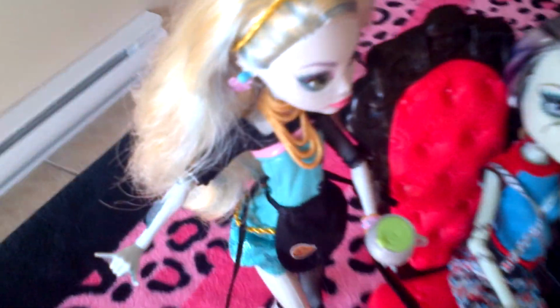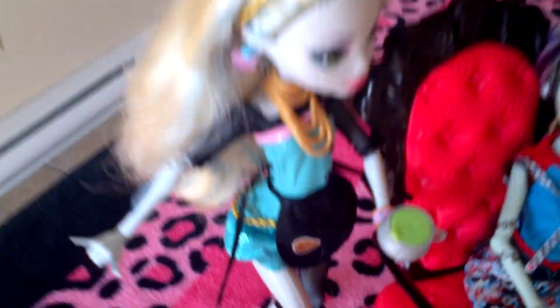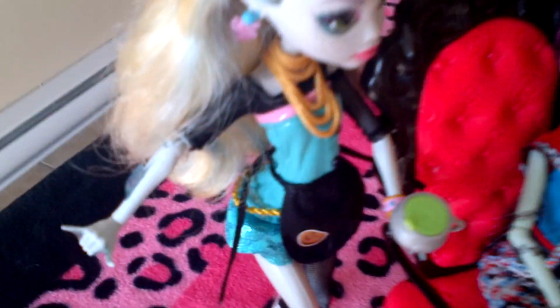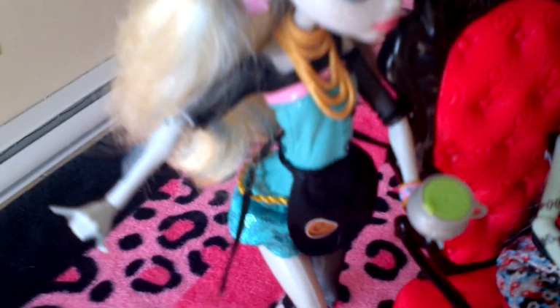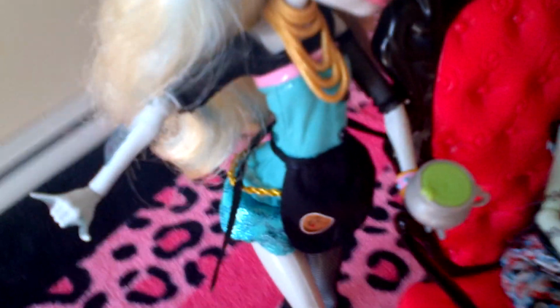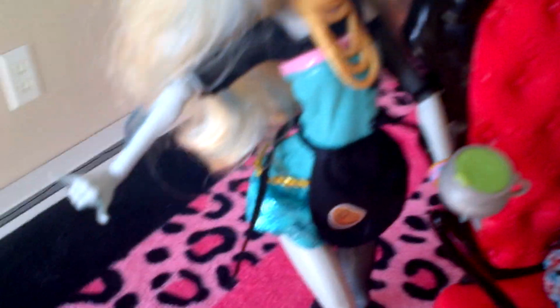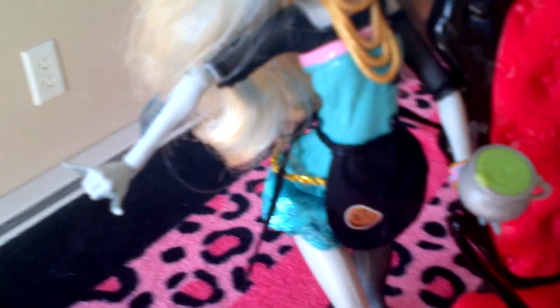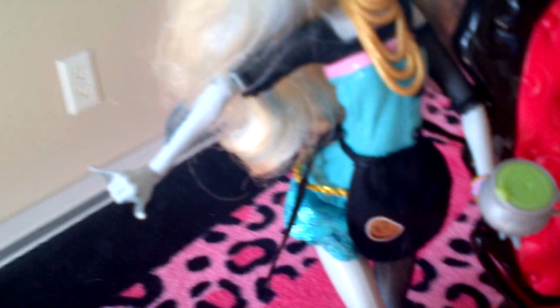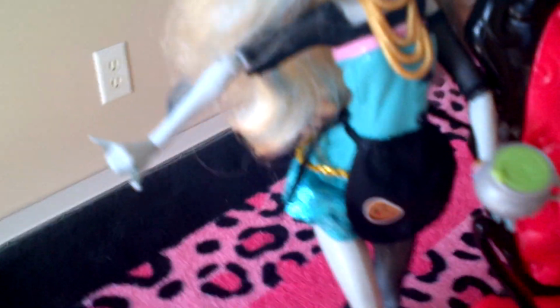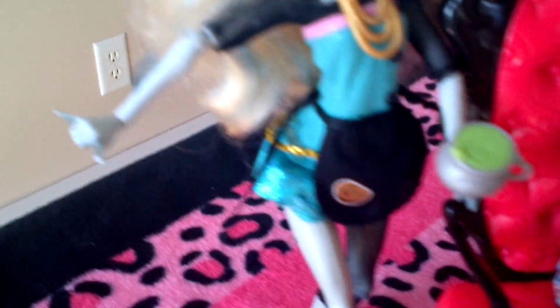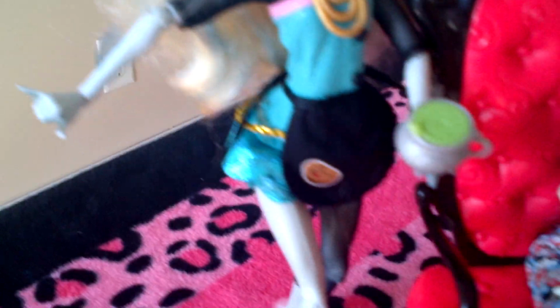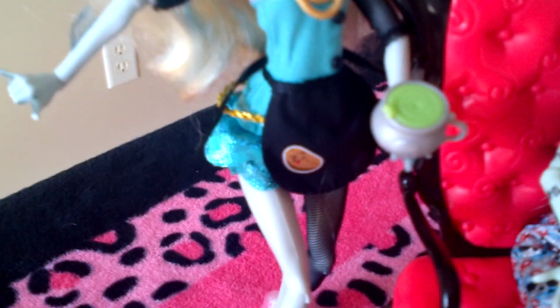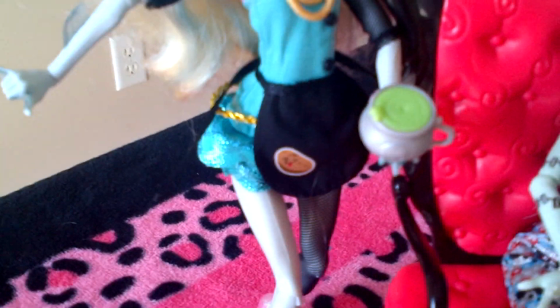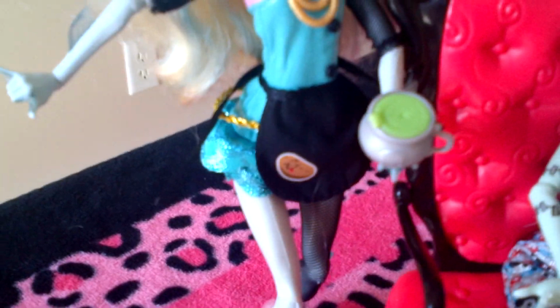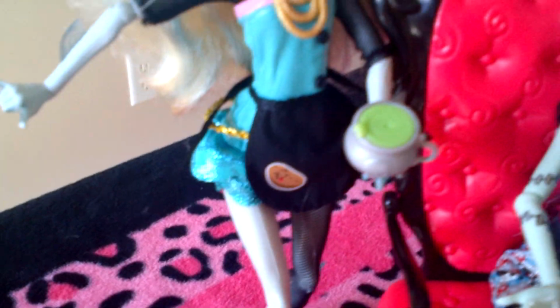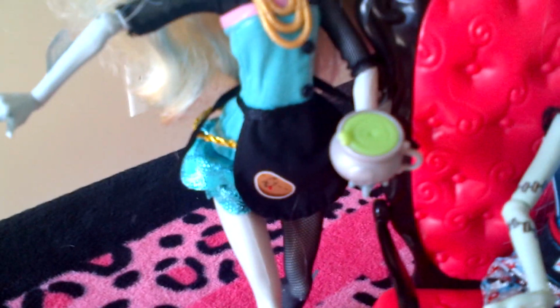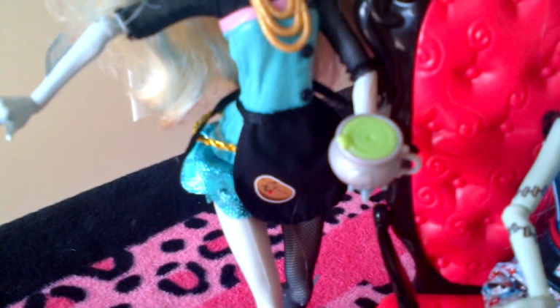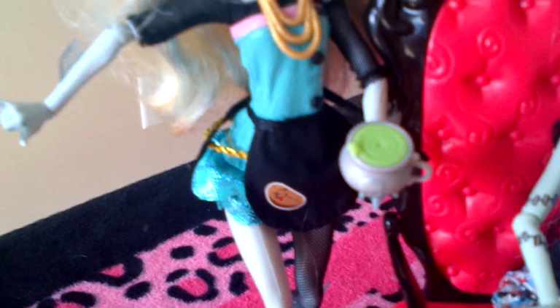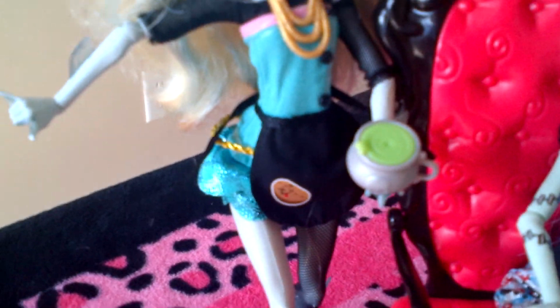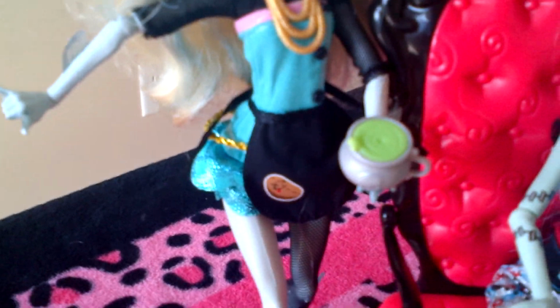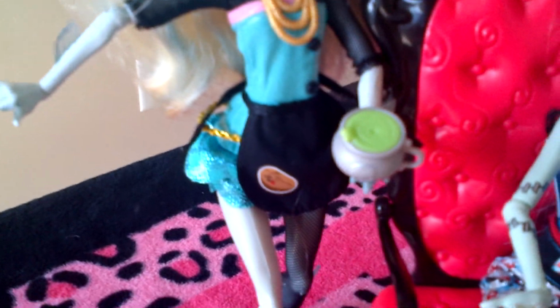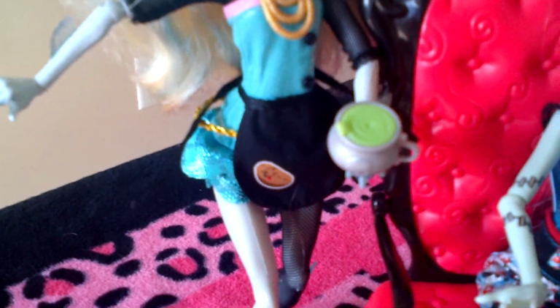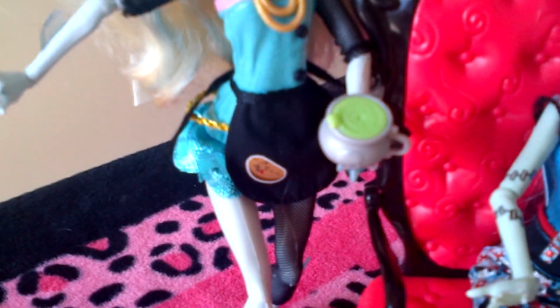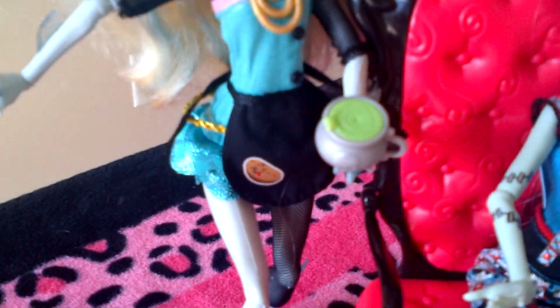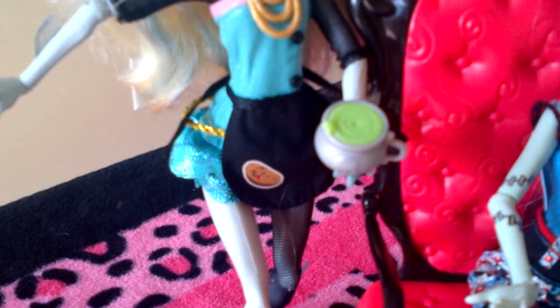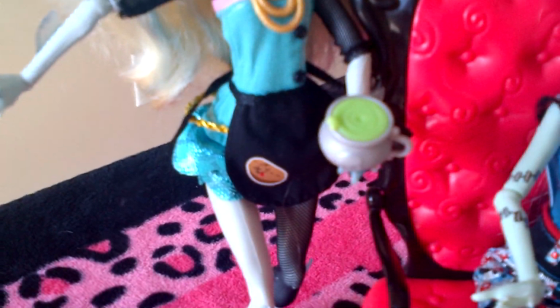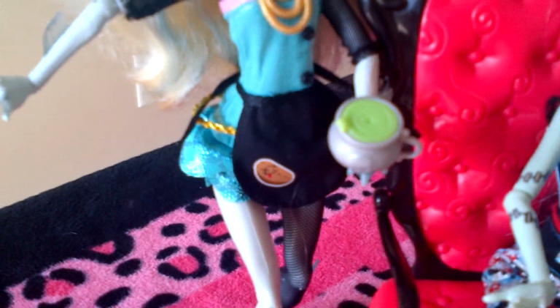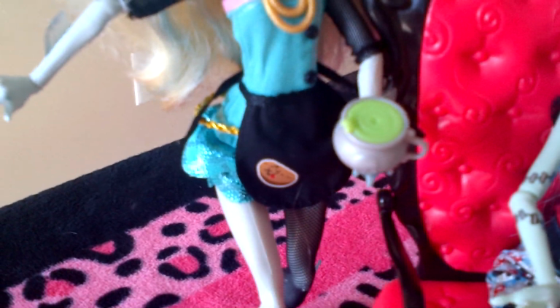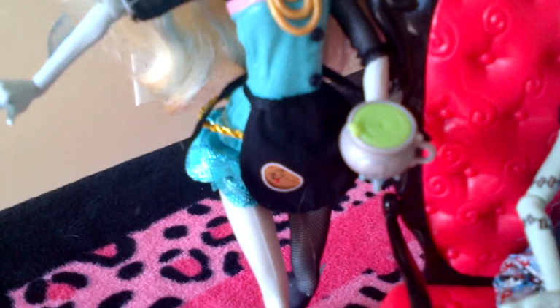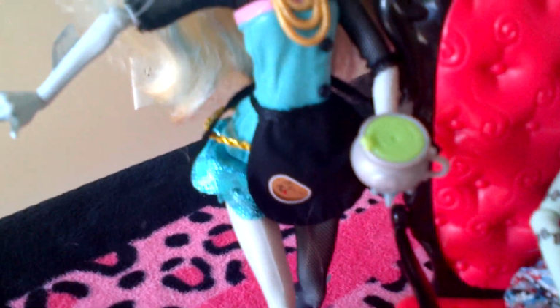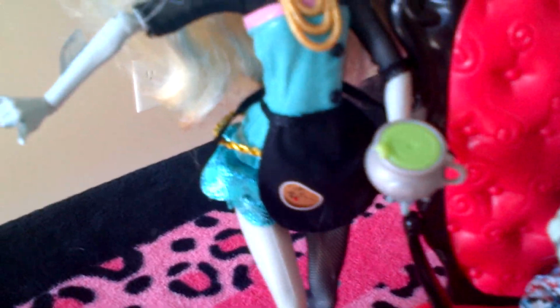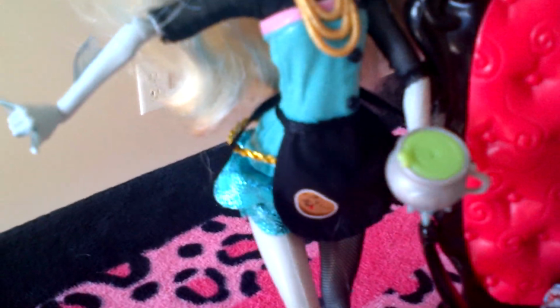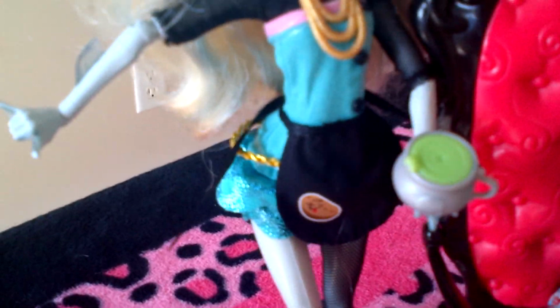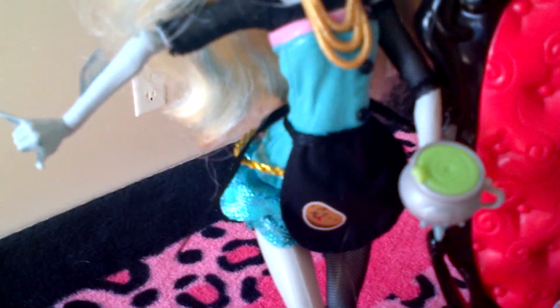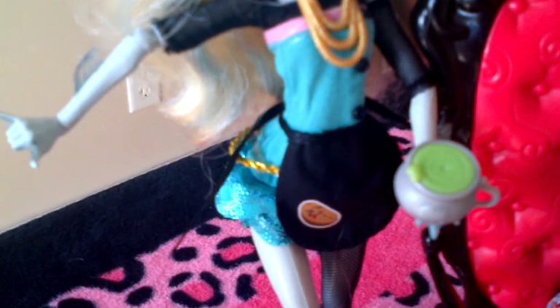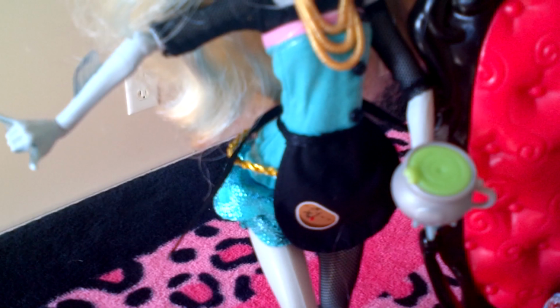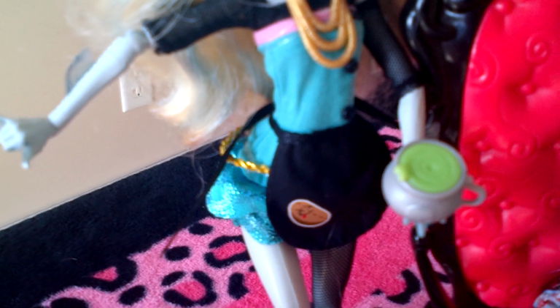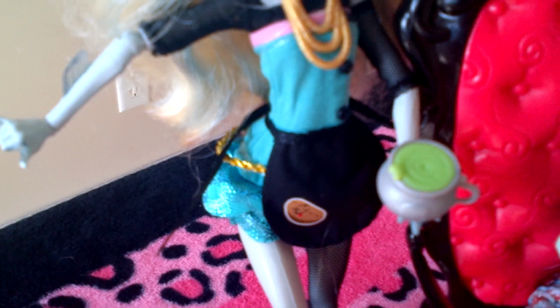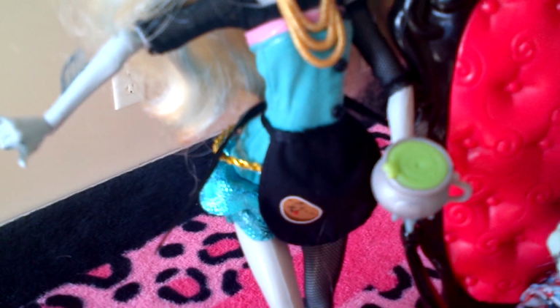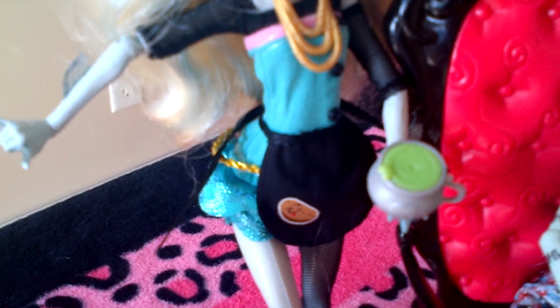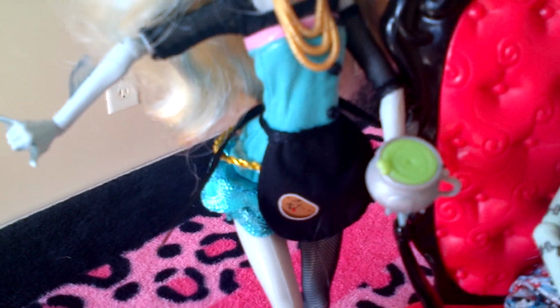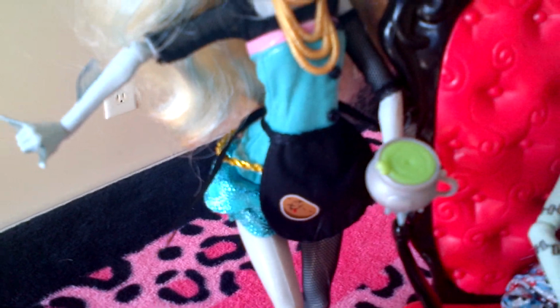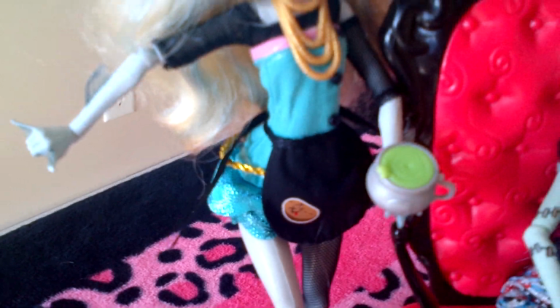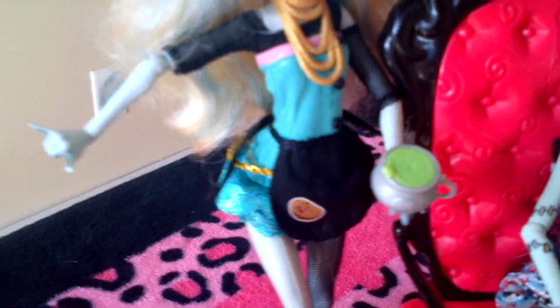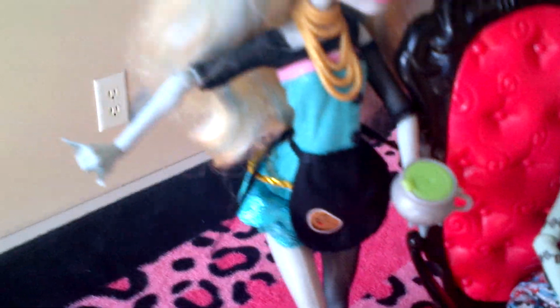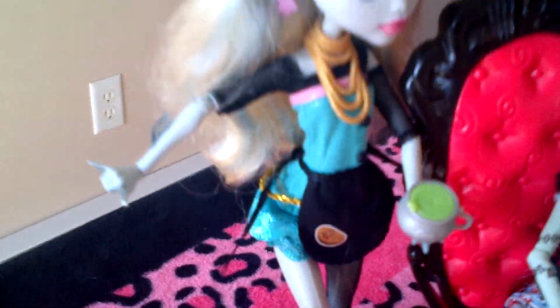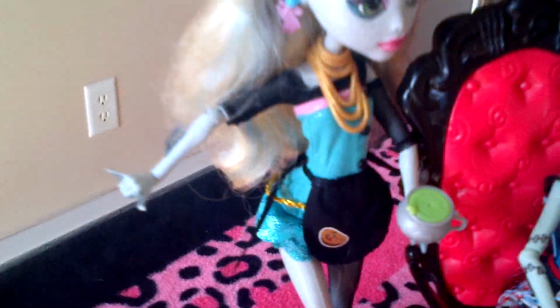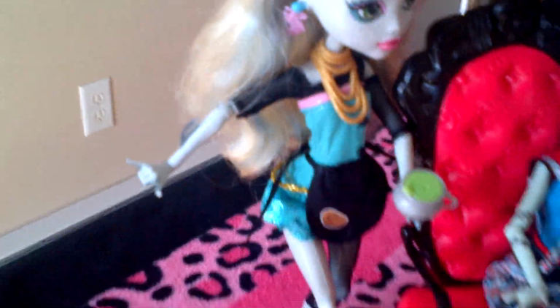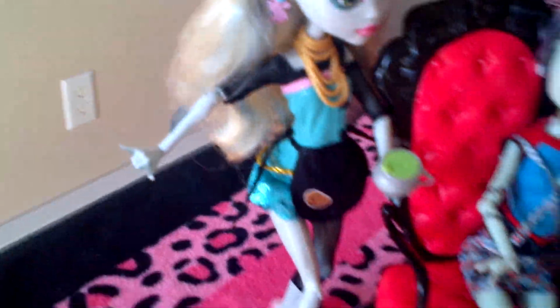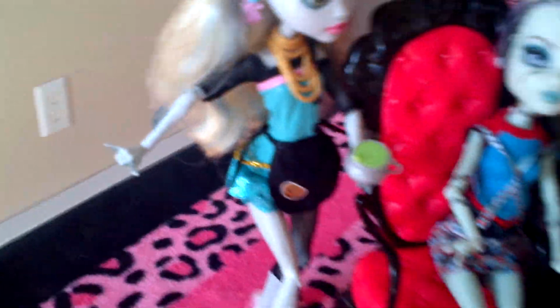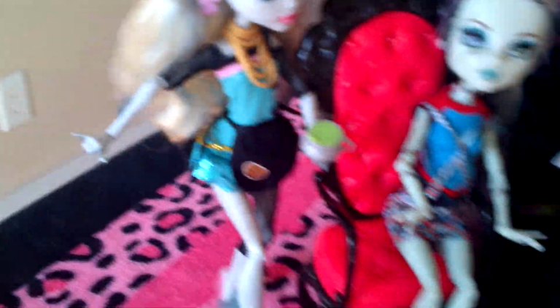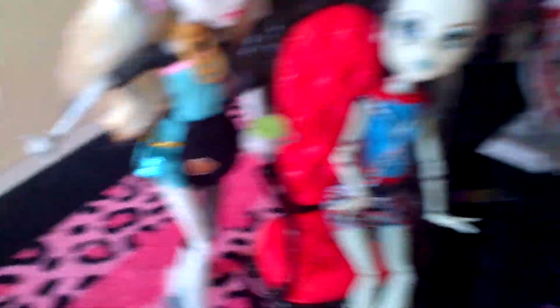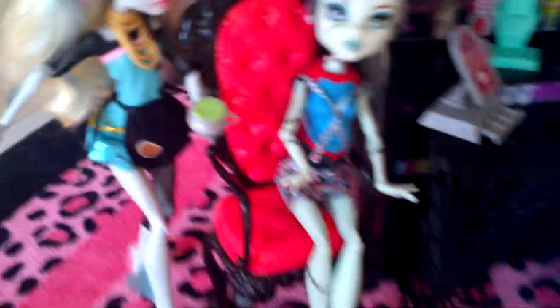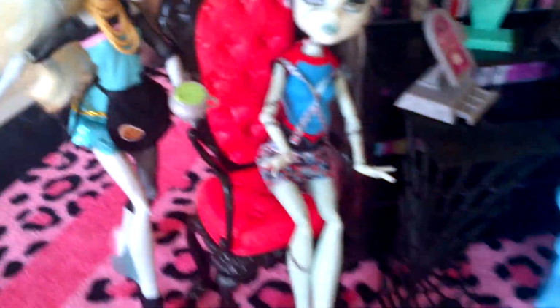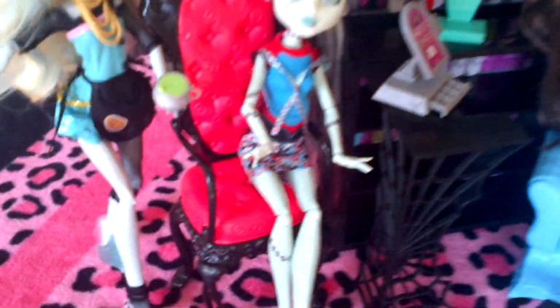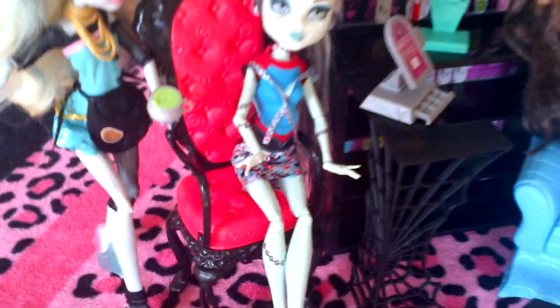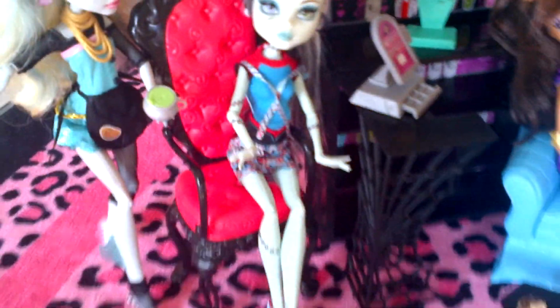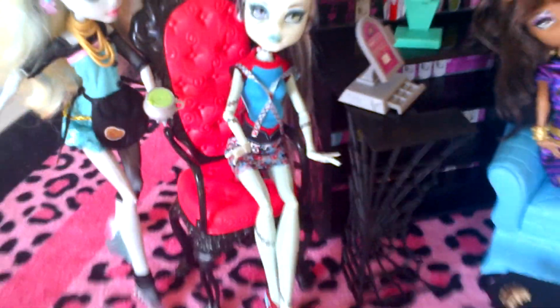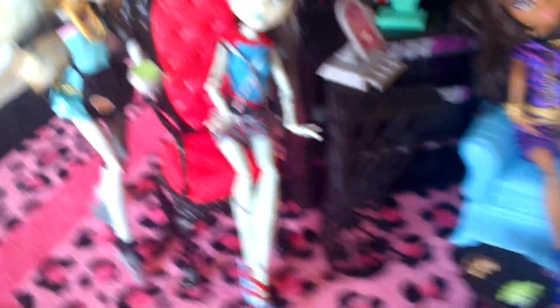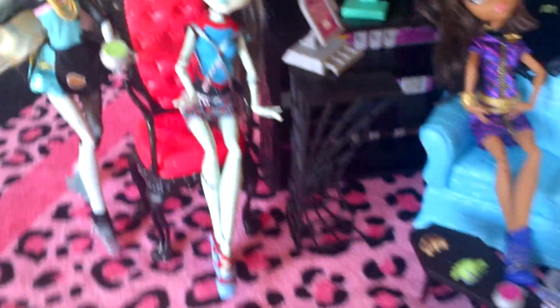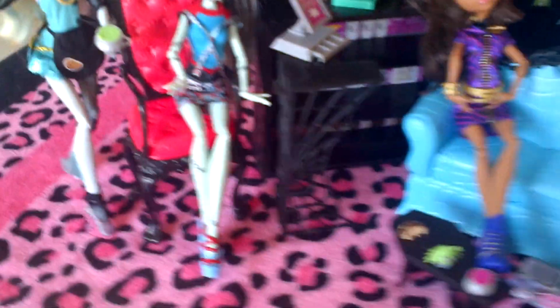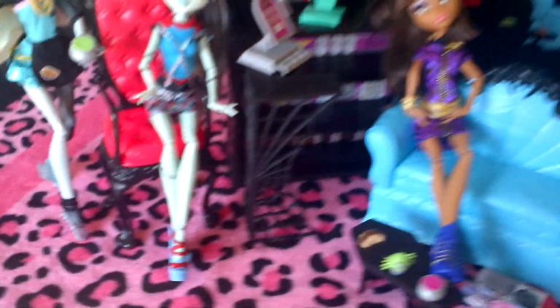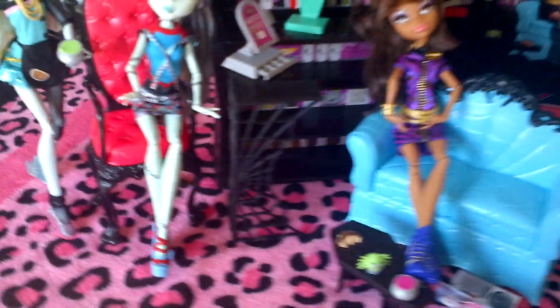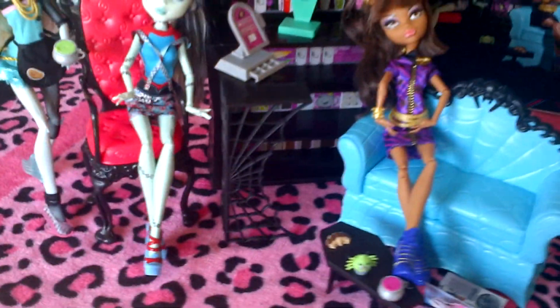By the way, this is the little apron it comes with, and the little dead coffee bean on it. It's so cute. I love that coffee bean. They should make a toy of that.